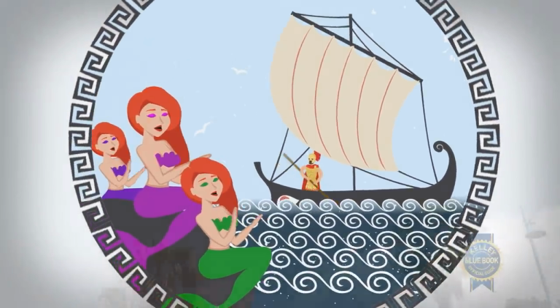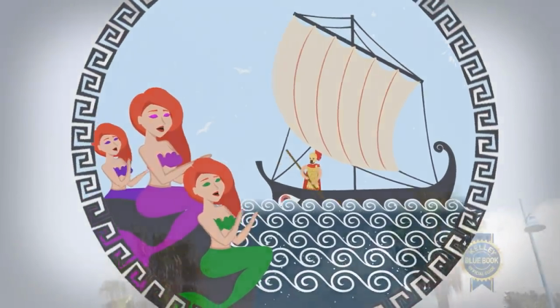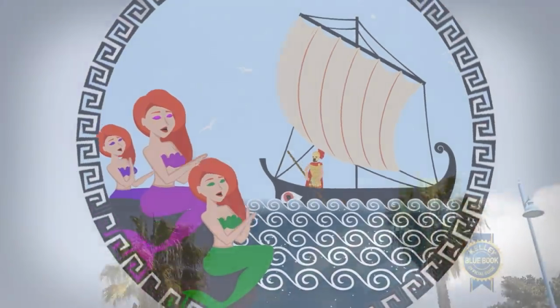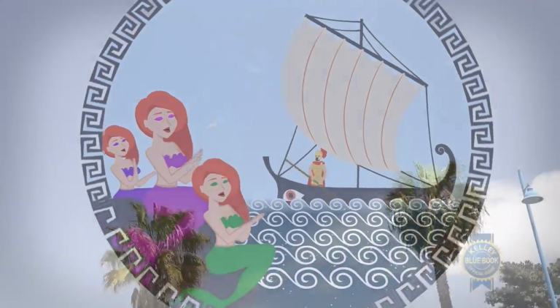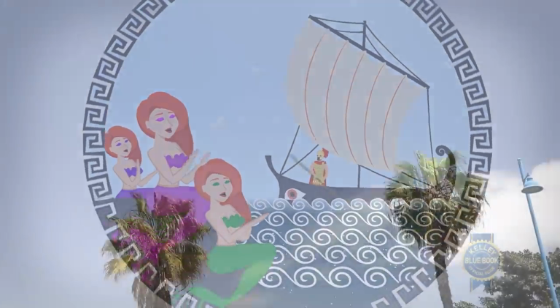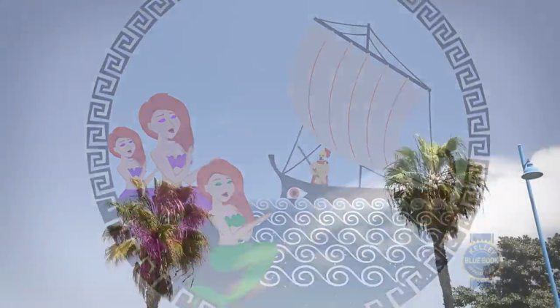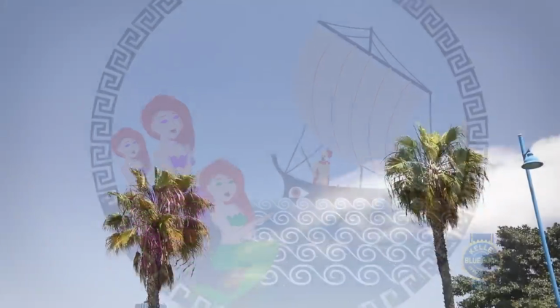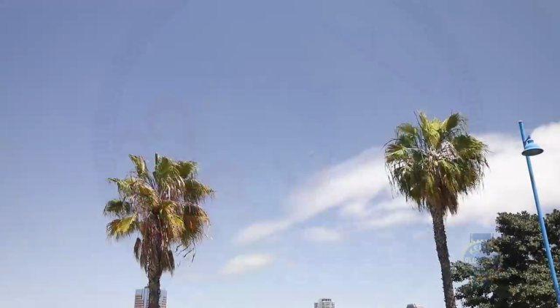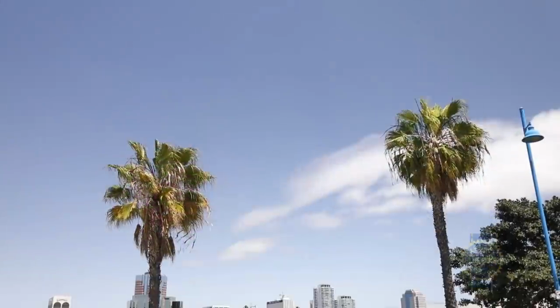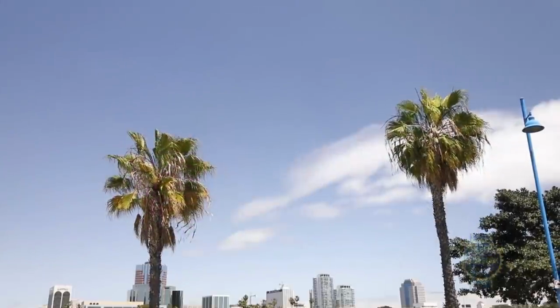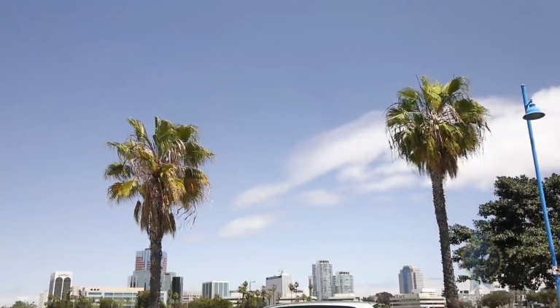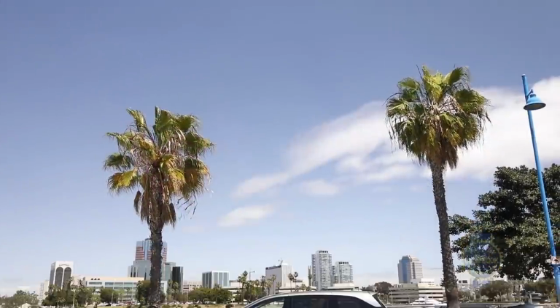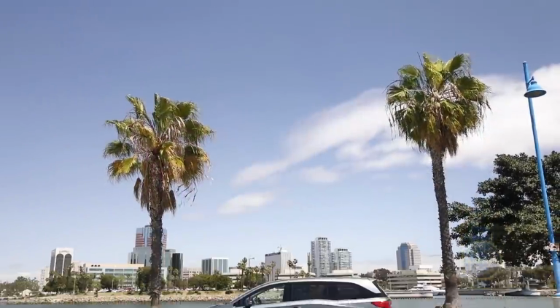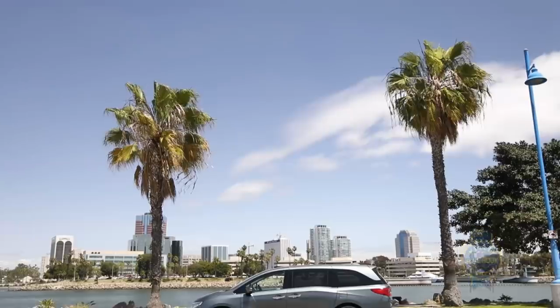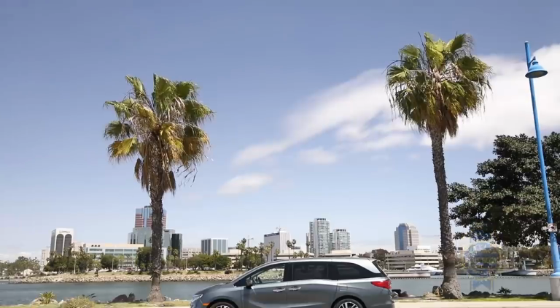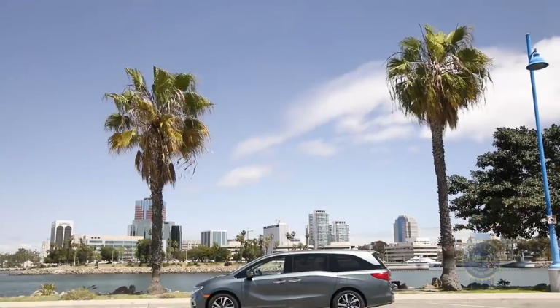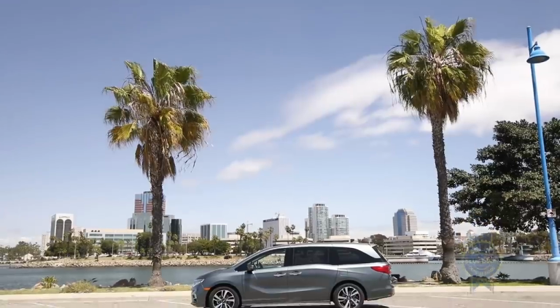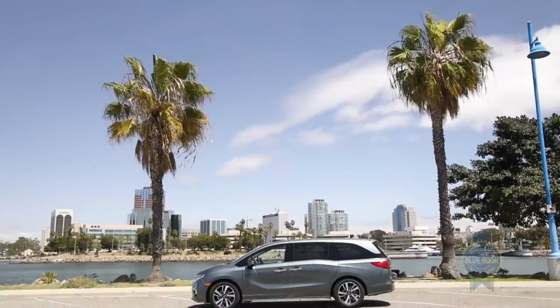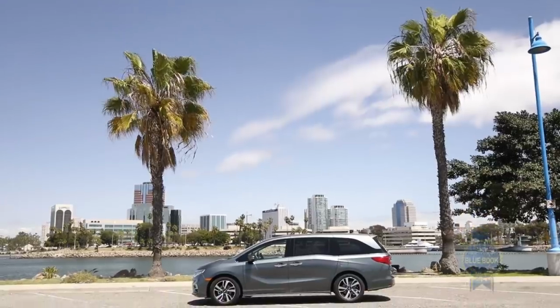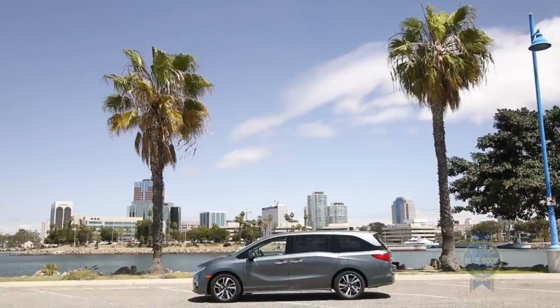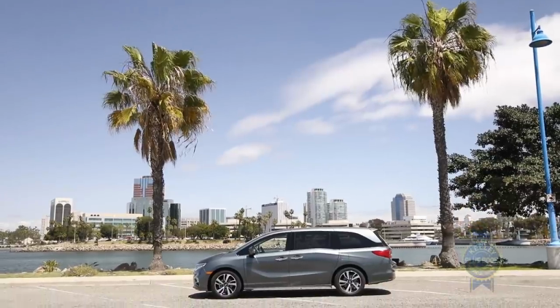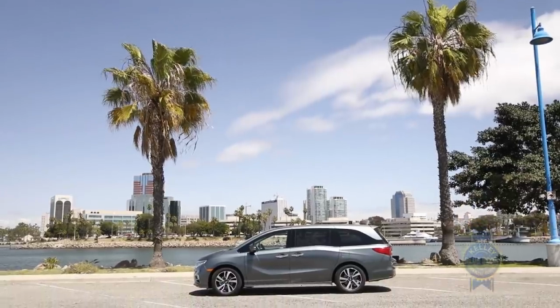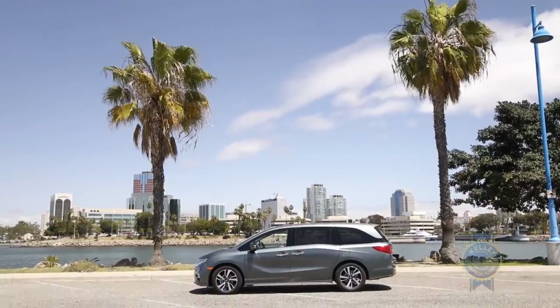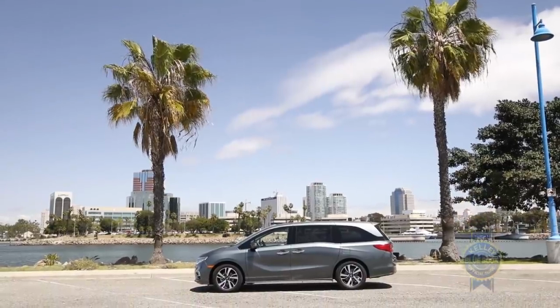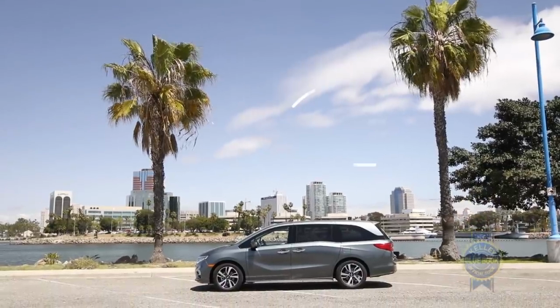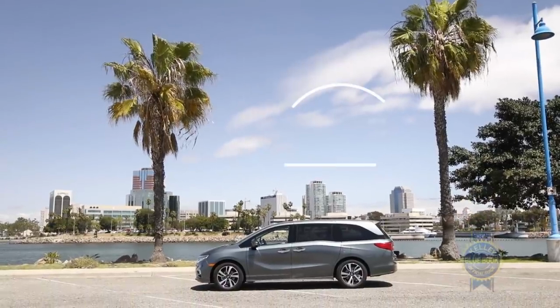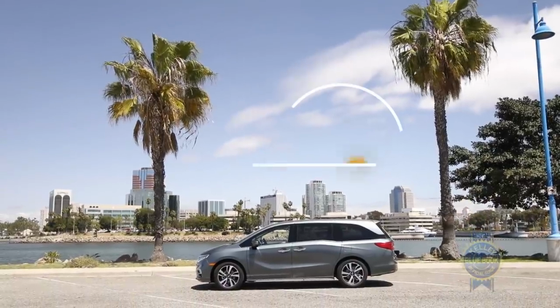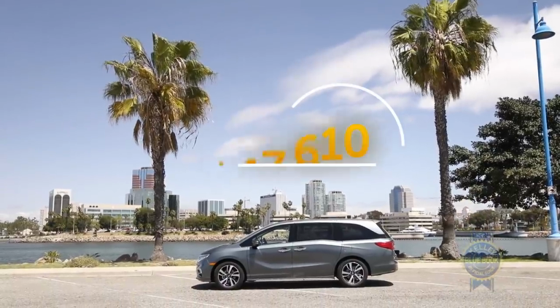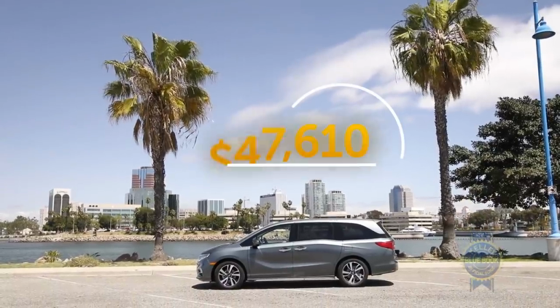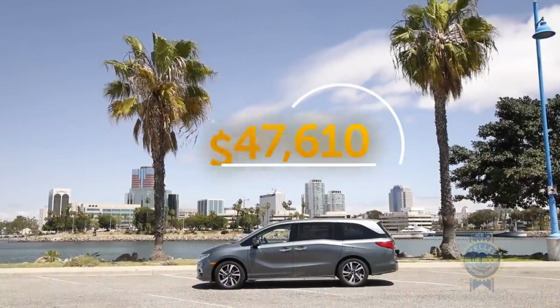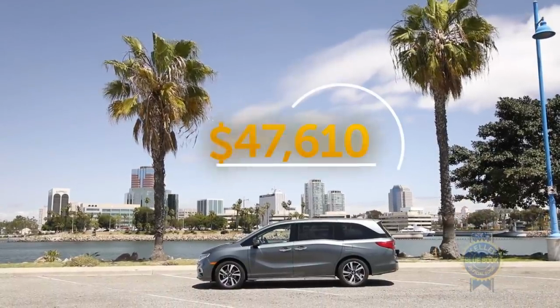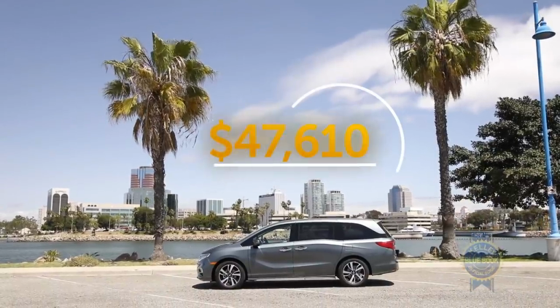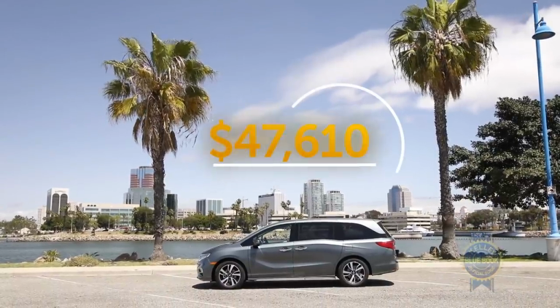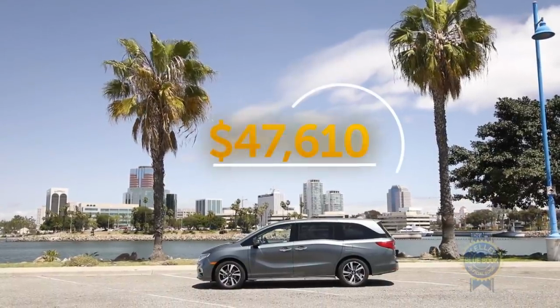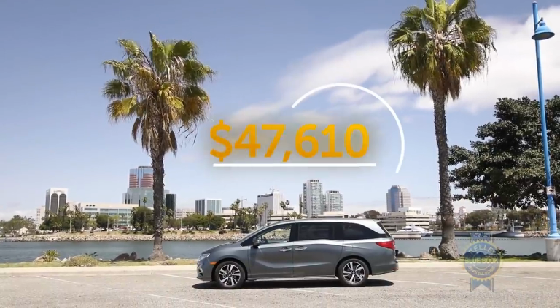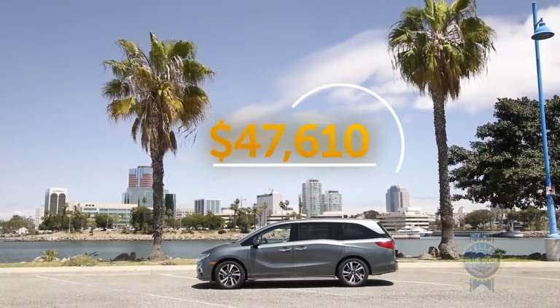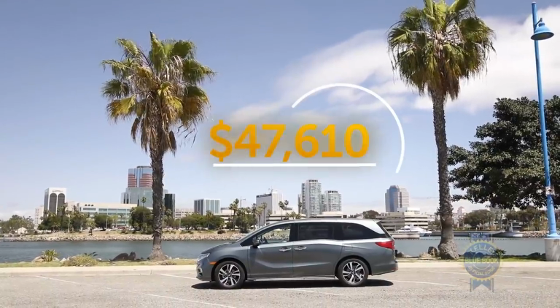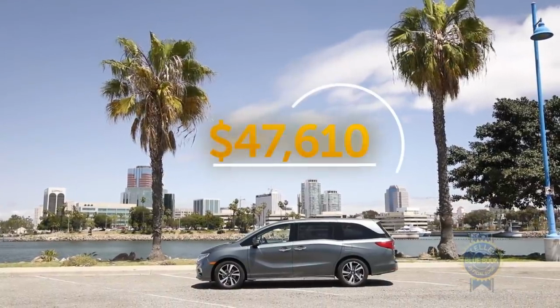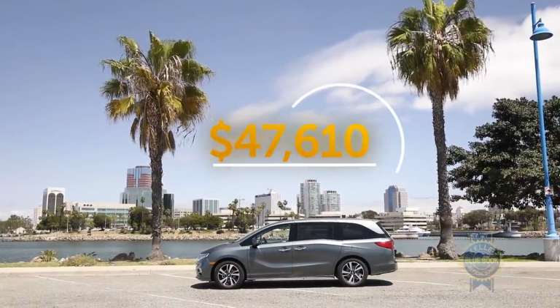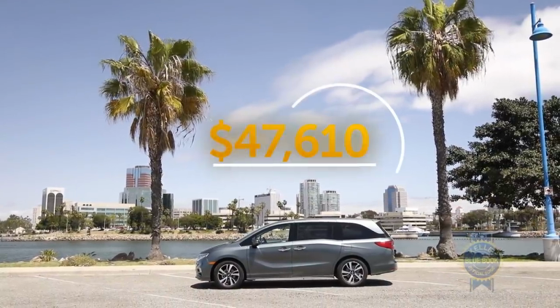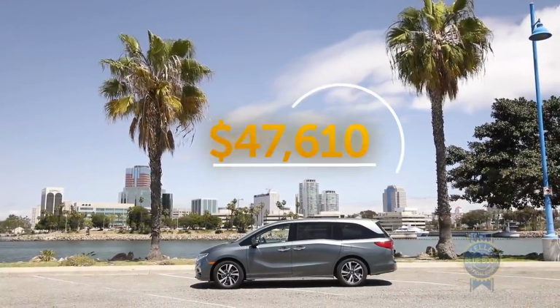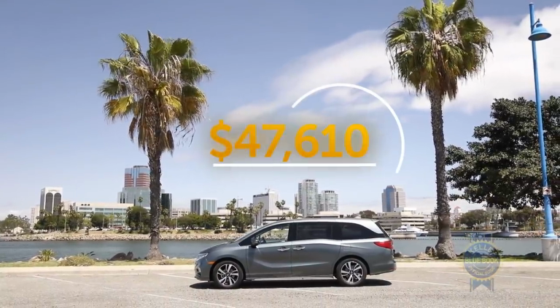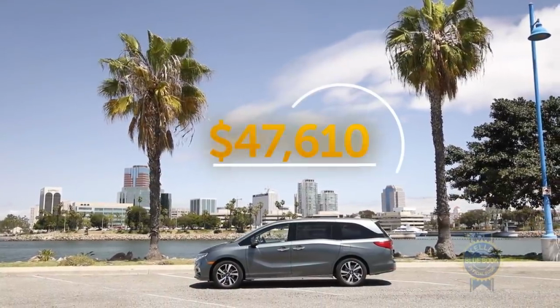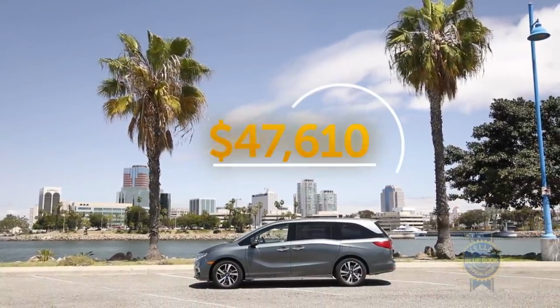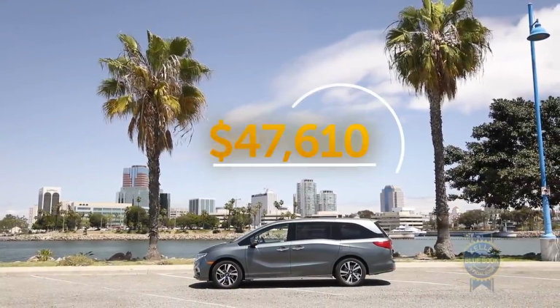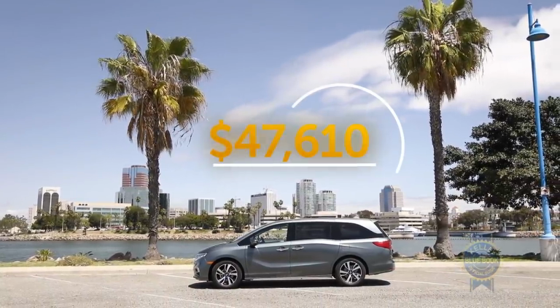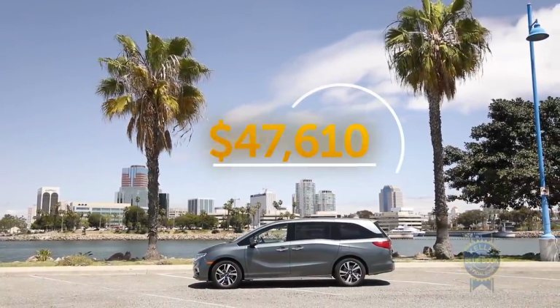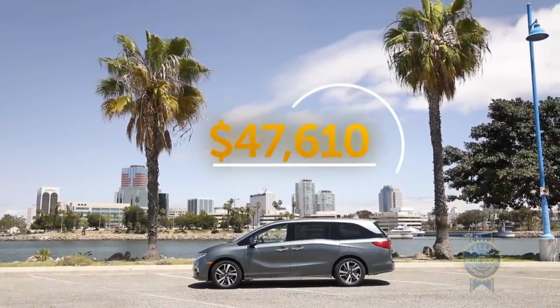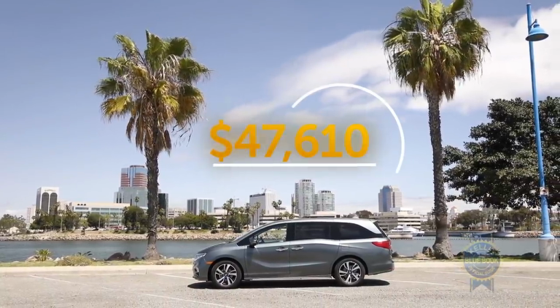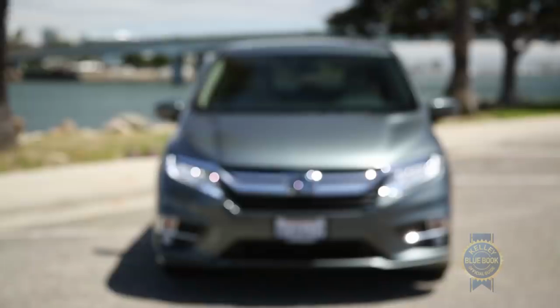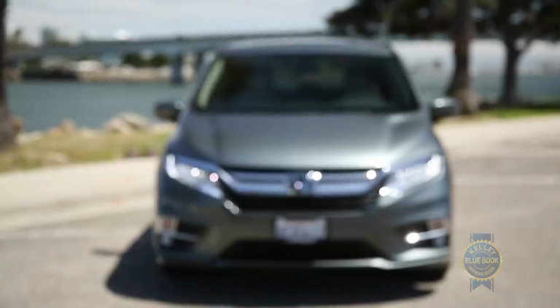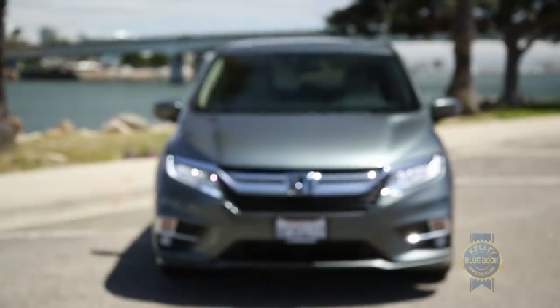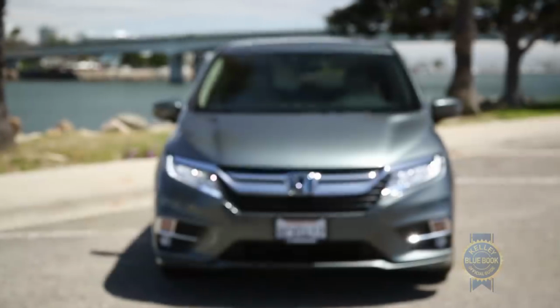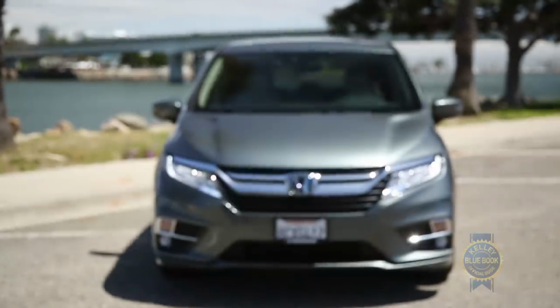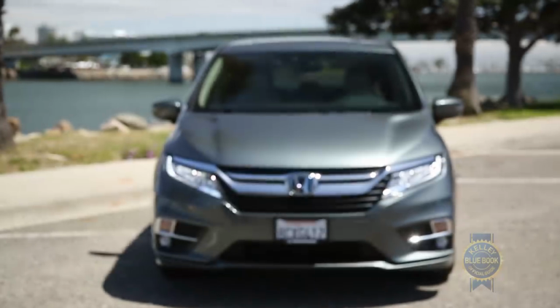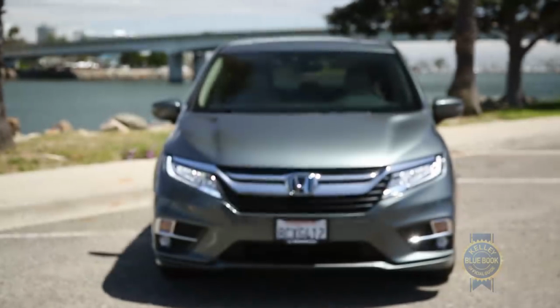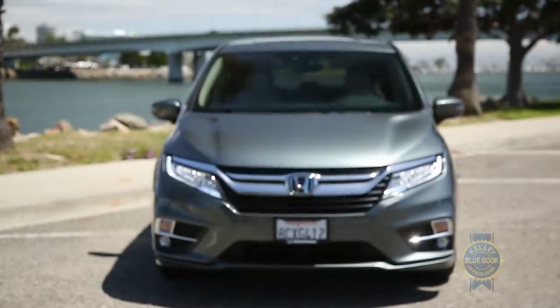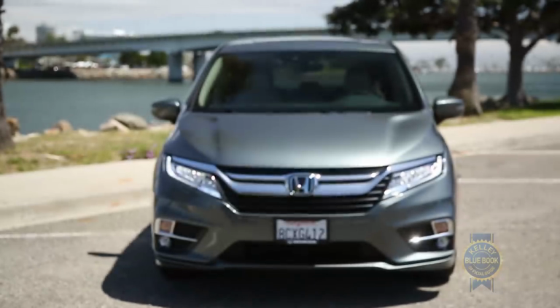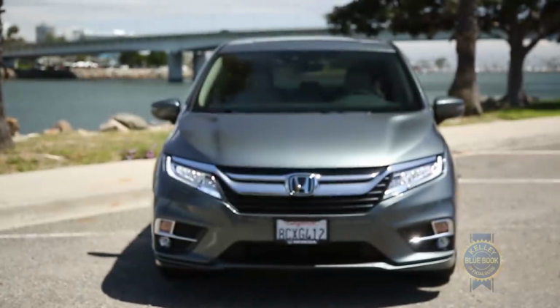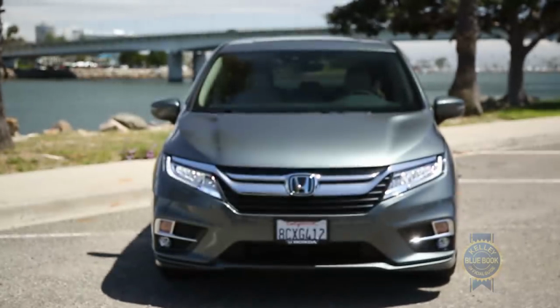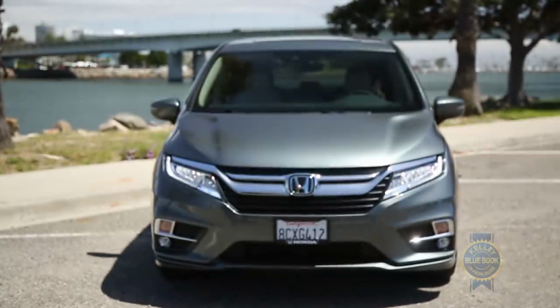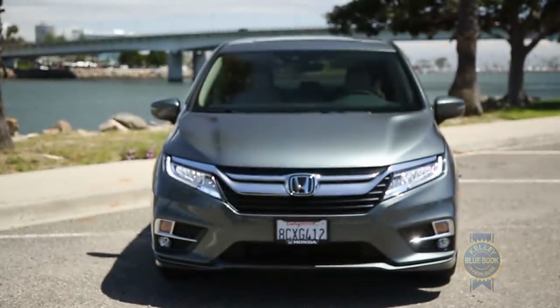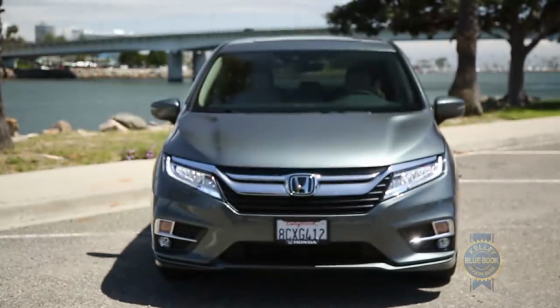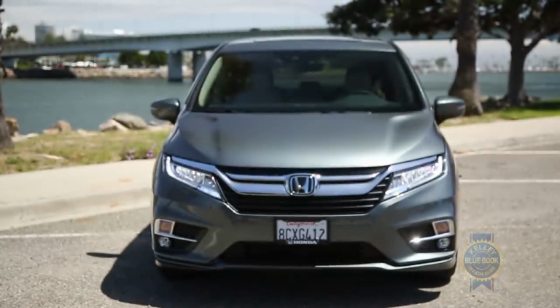This Elite model will keep you from wandering astray for a cool $47,610, and that includes destination charges.